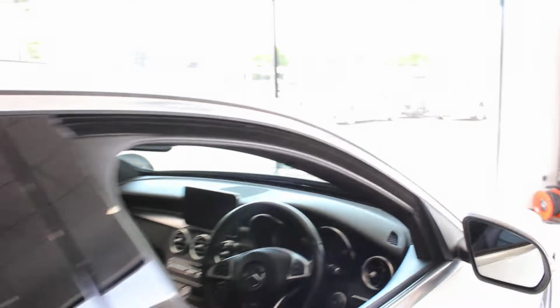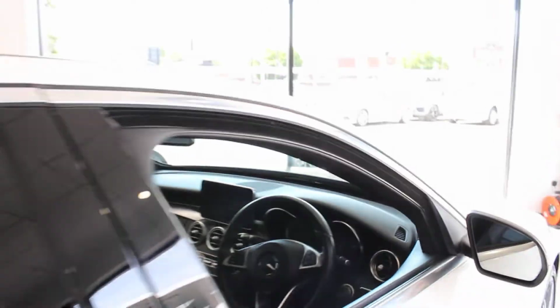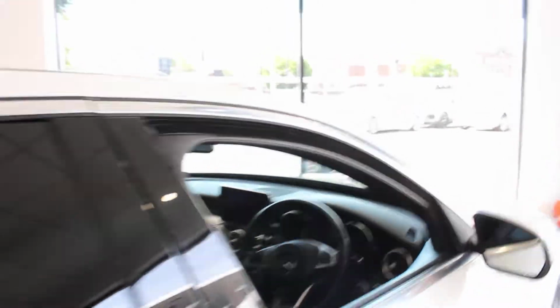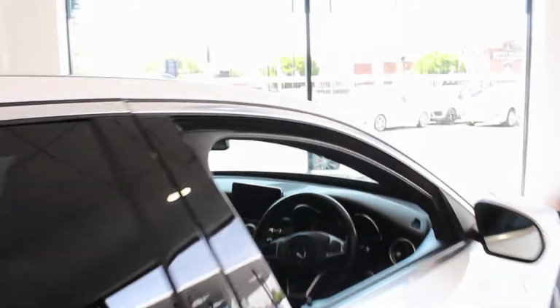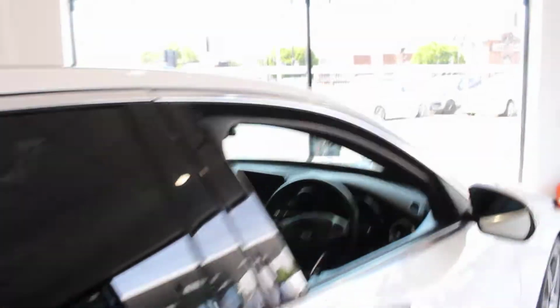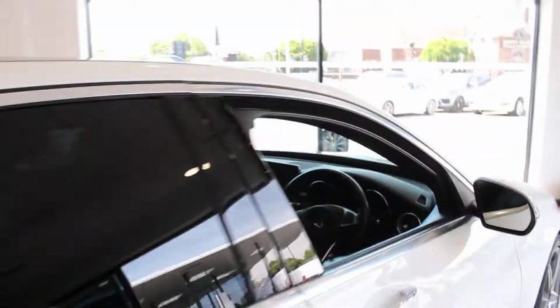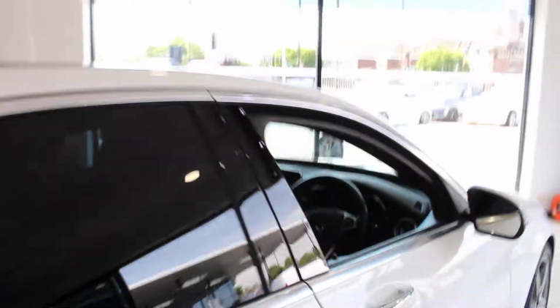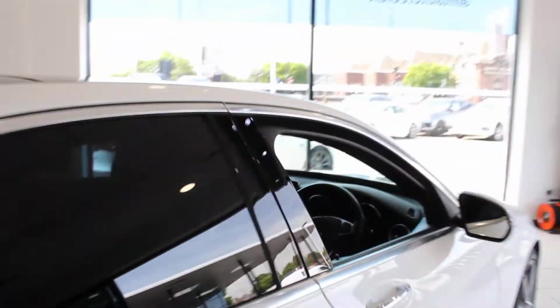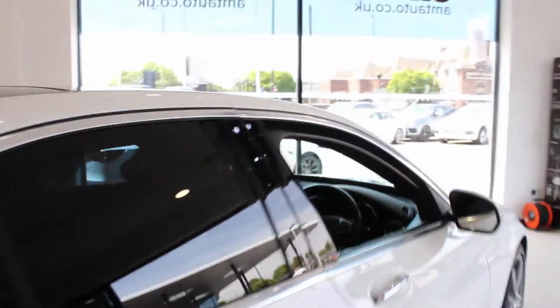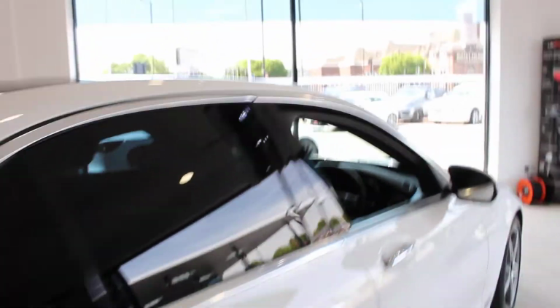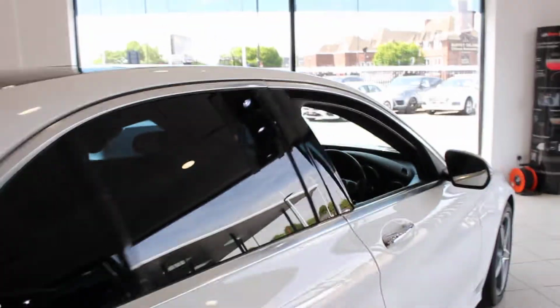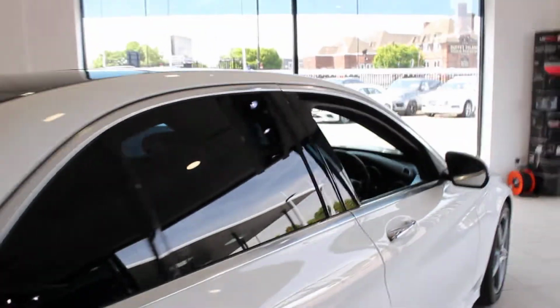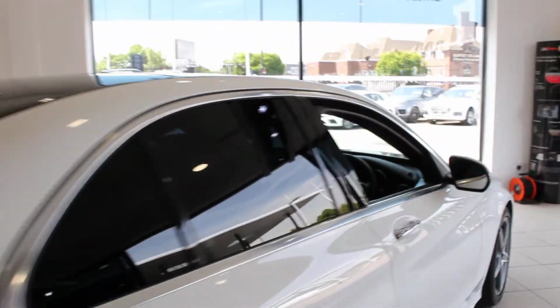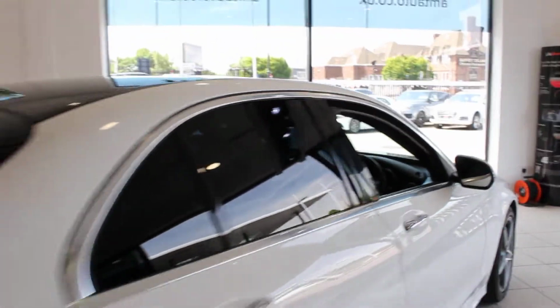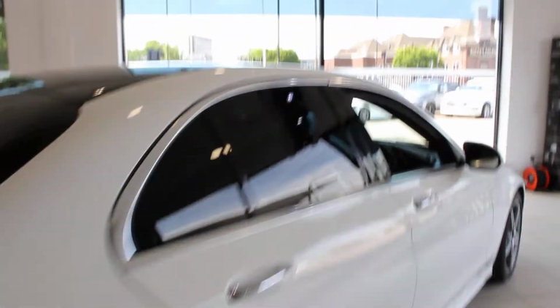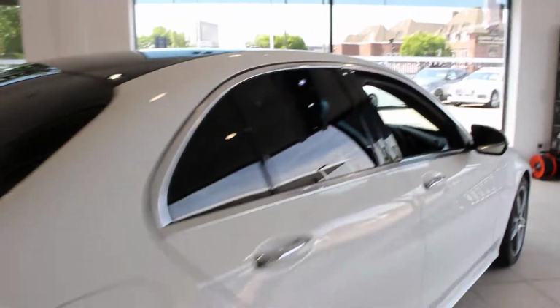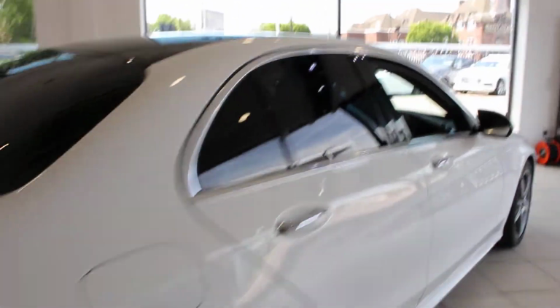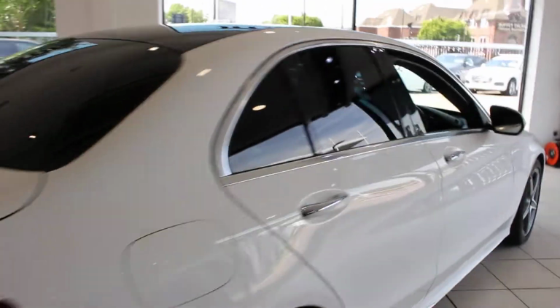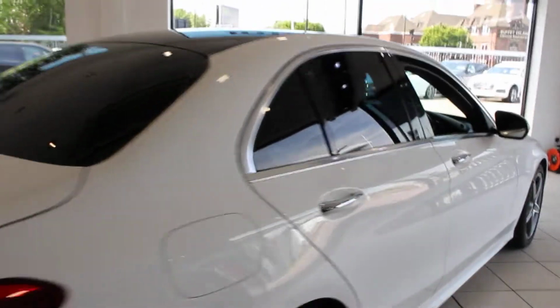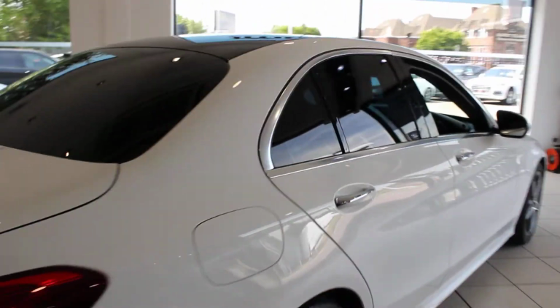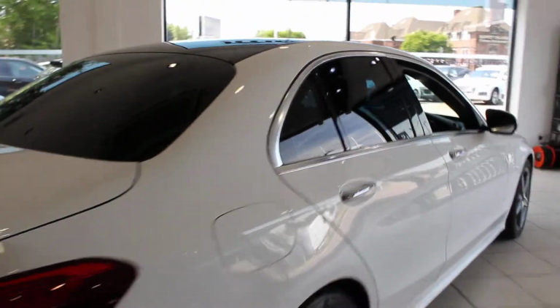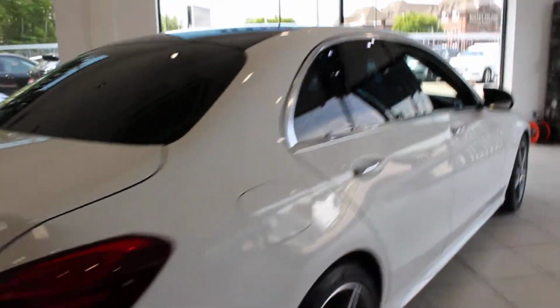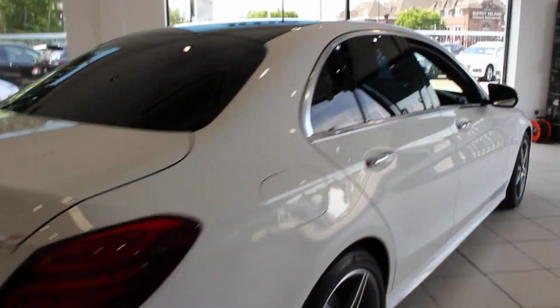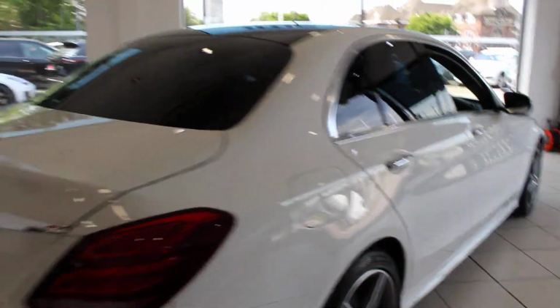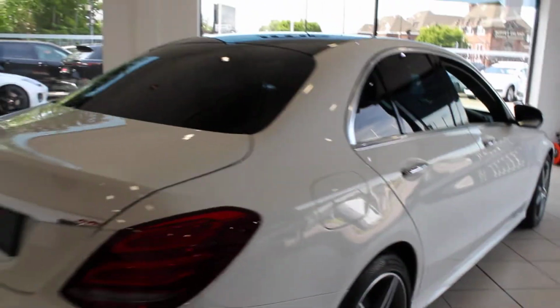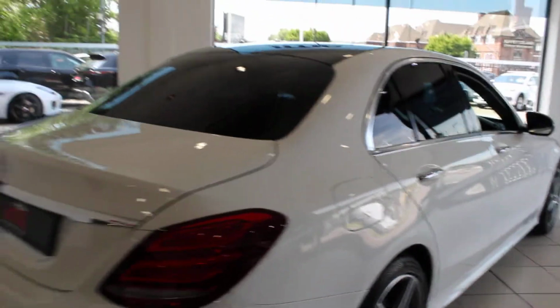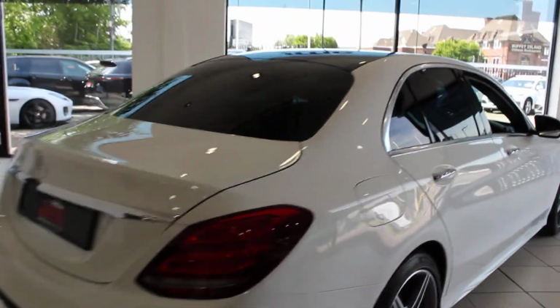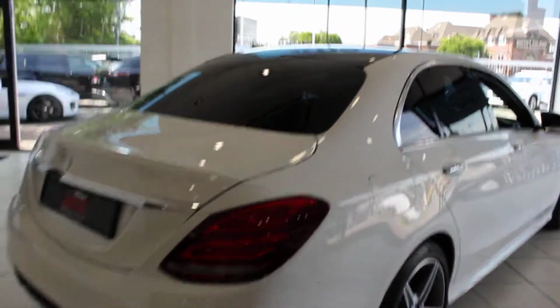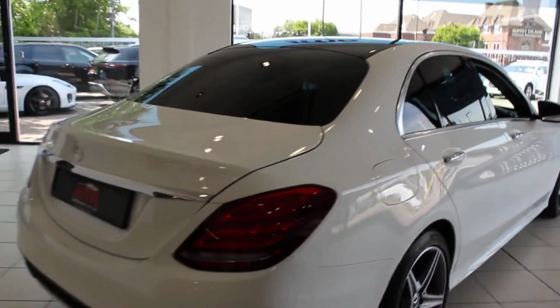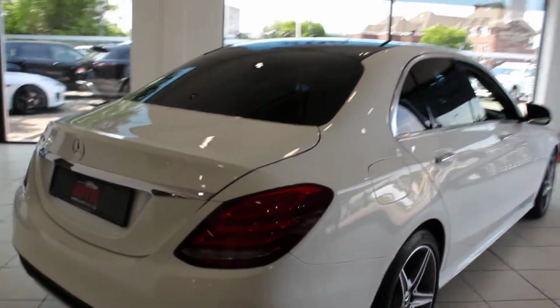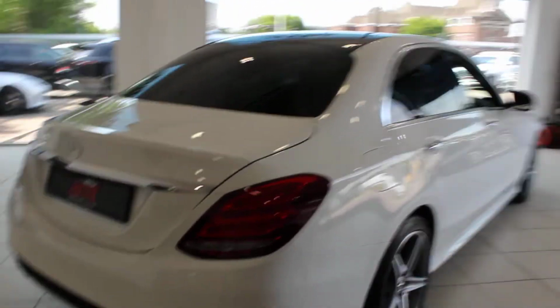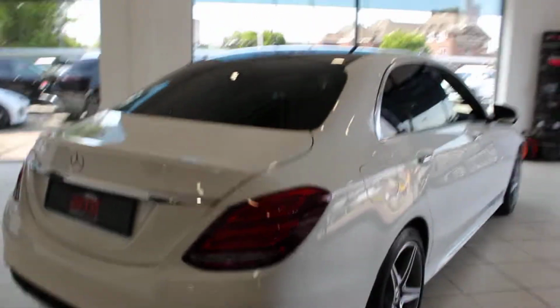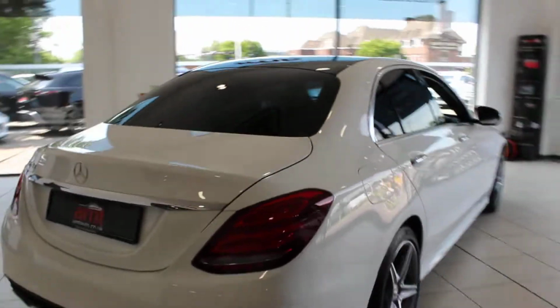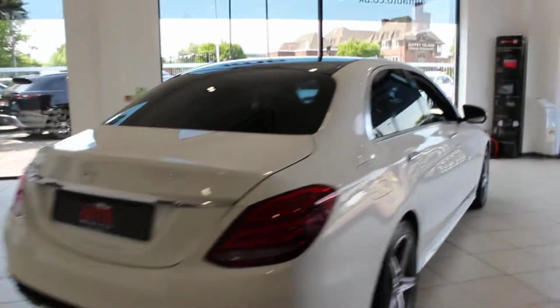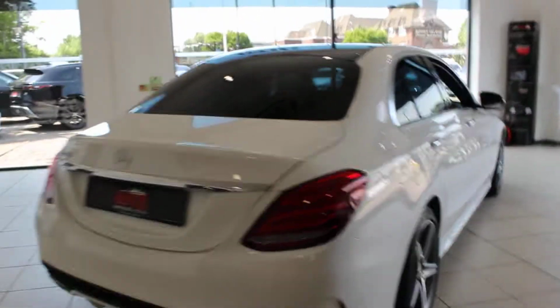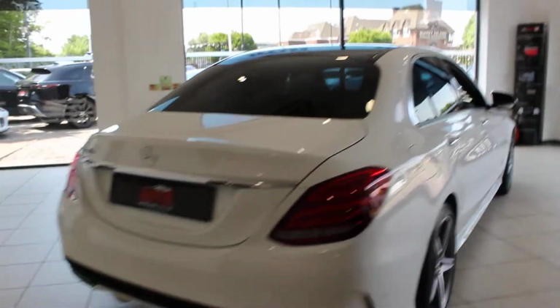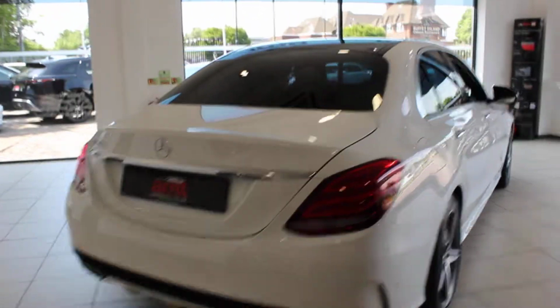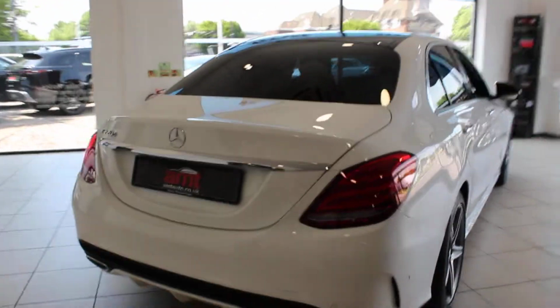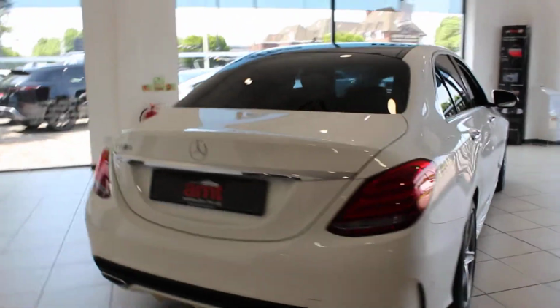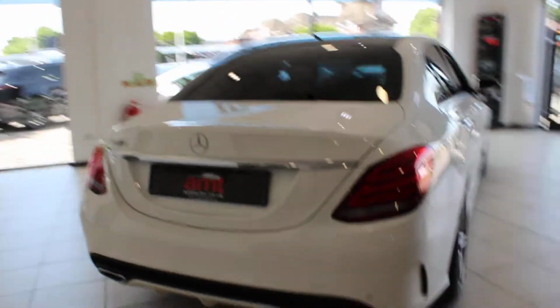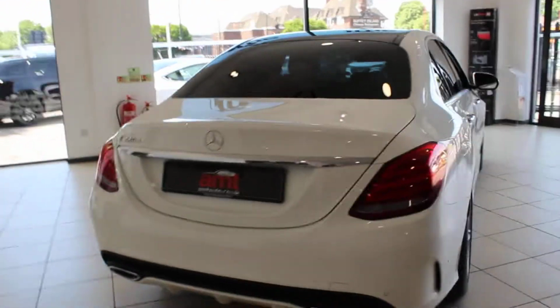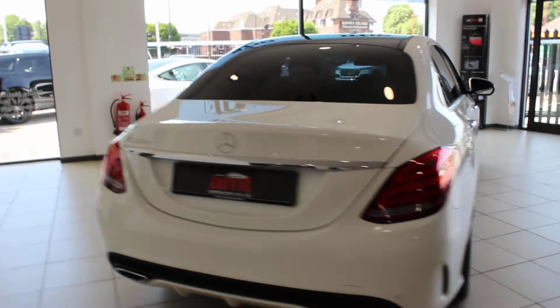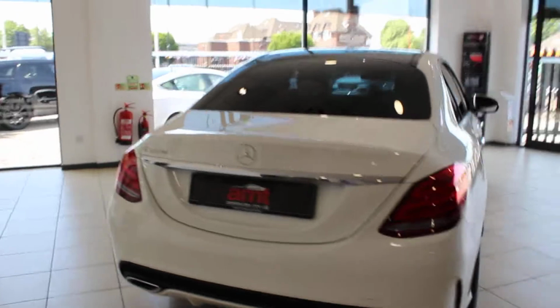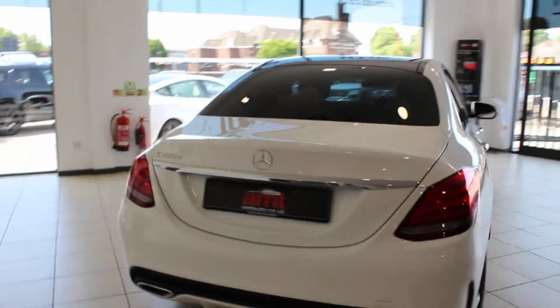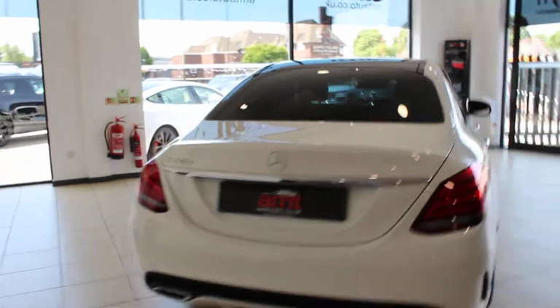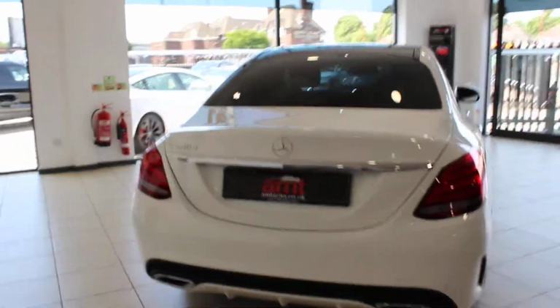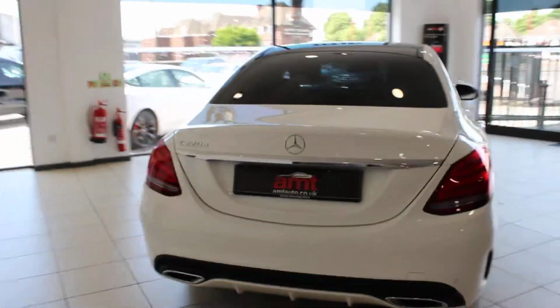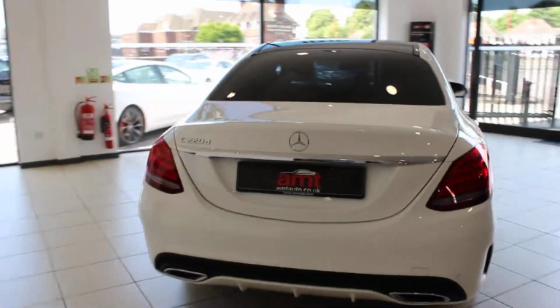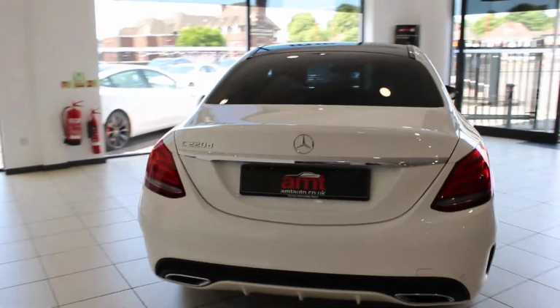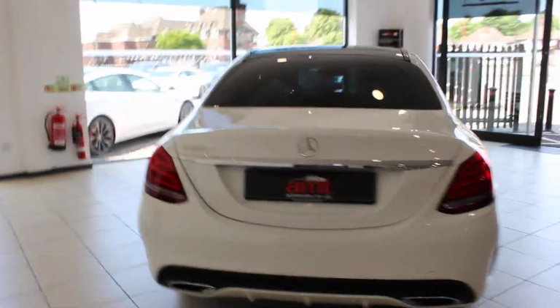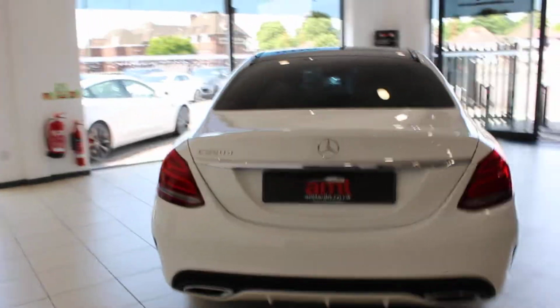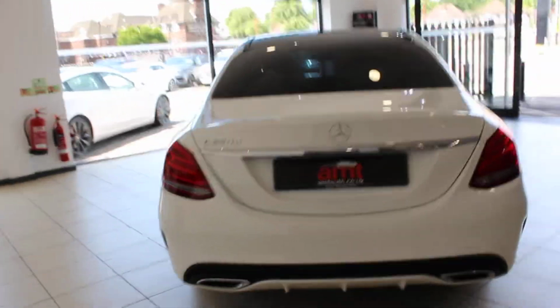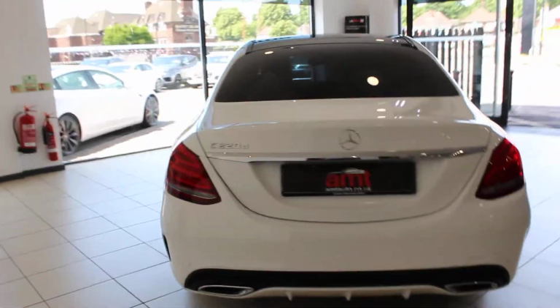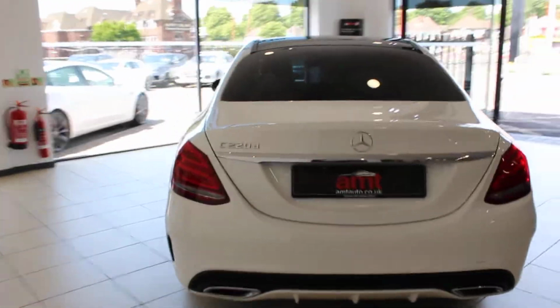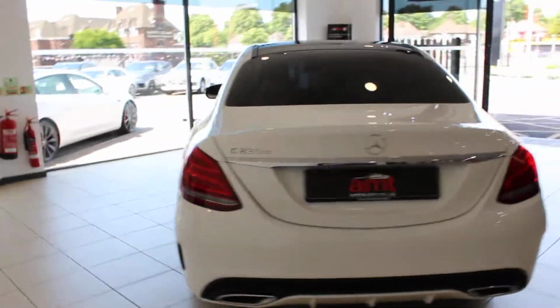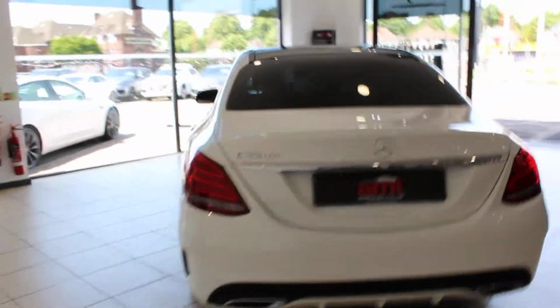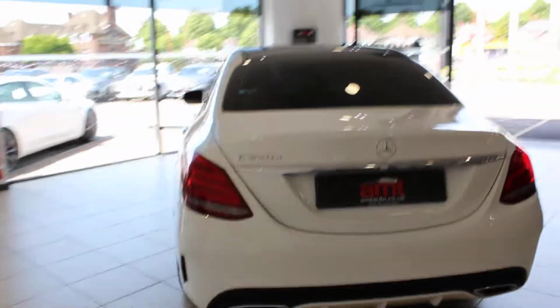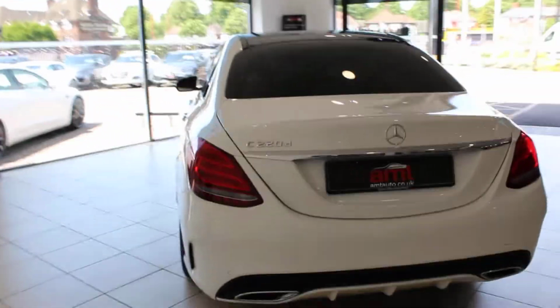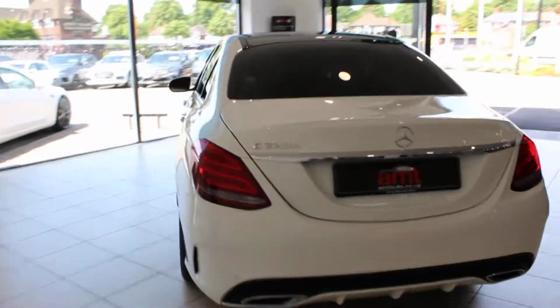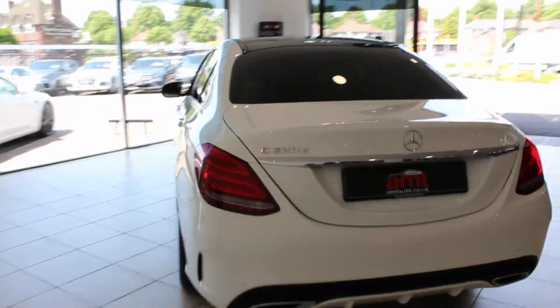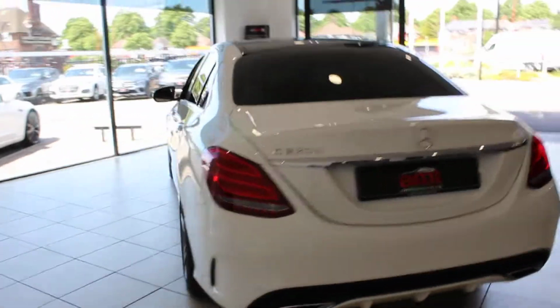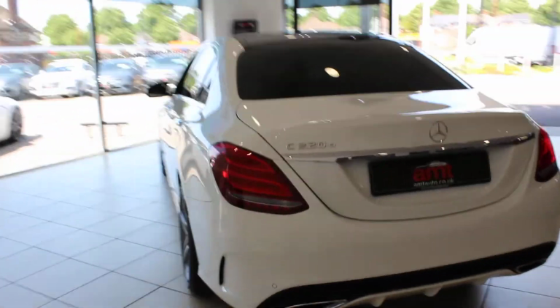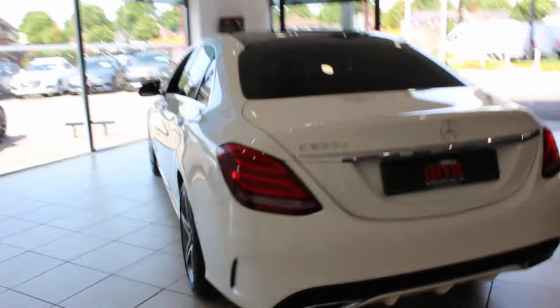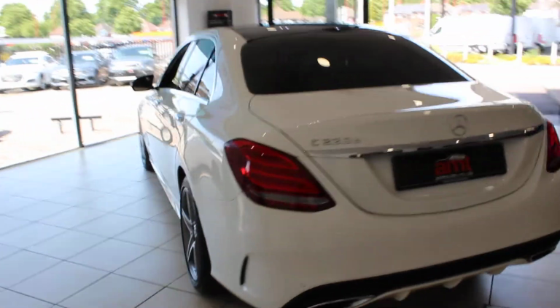It also features privacy glass, parking sensors front and rear, and a reversing camera. It really is a lovely specification car.